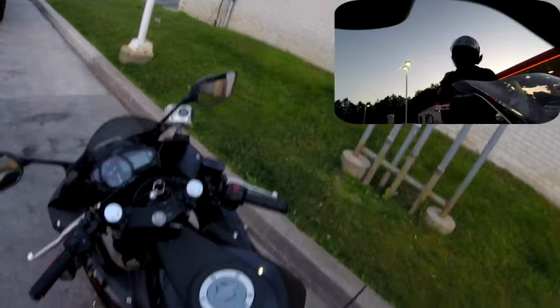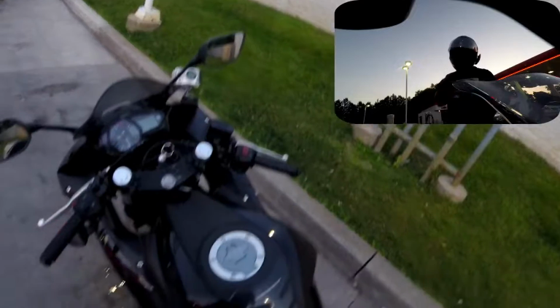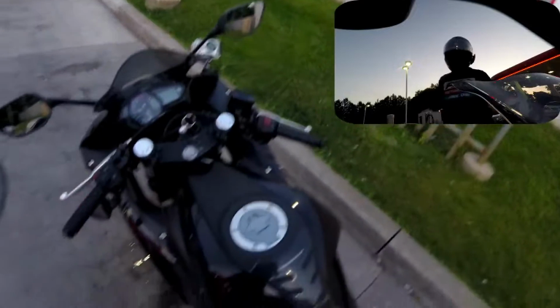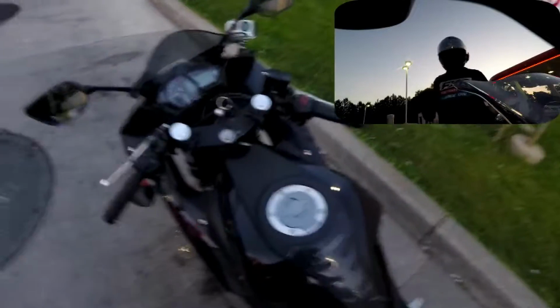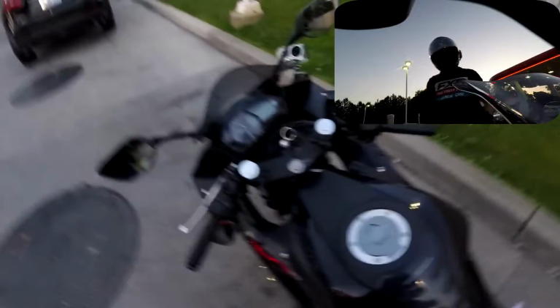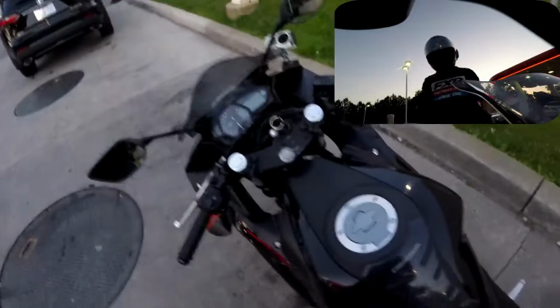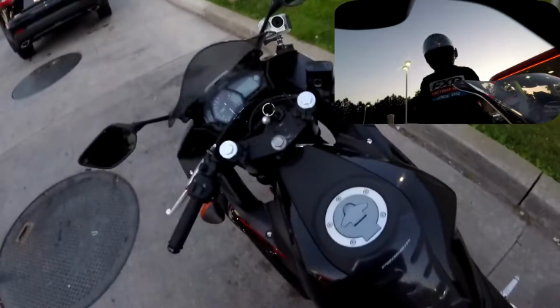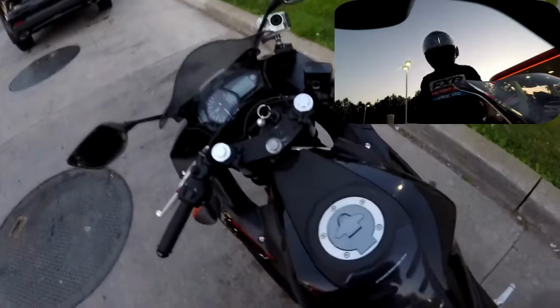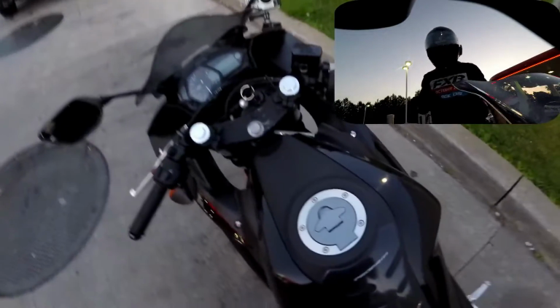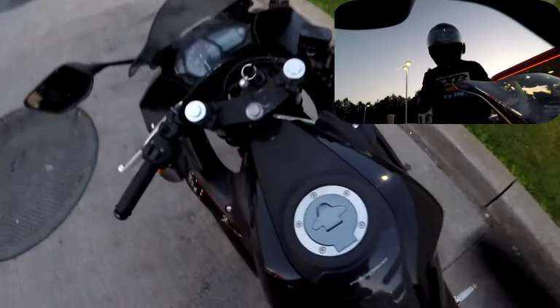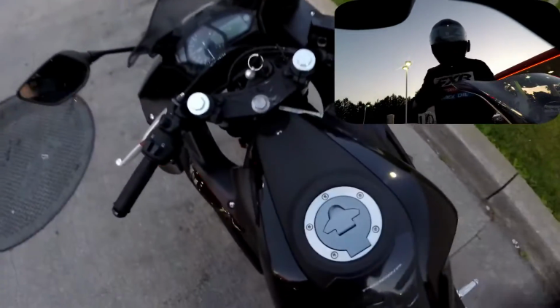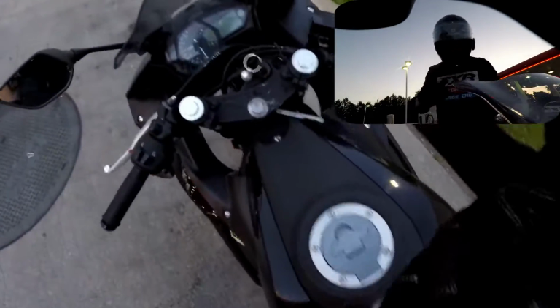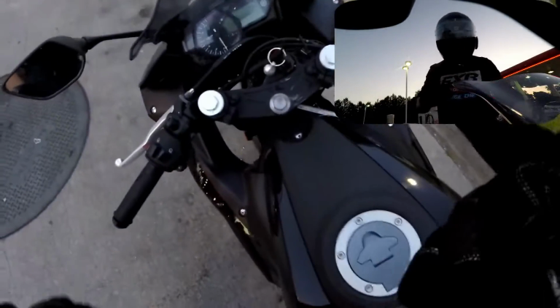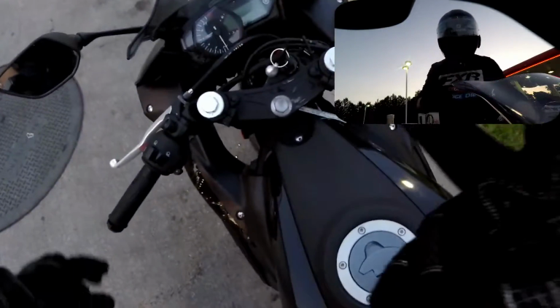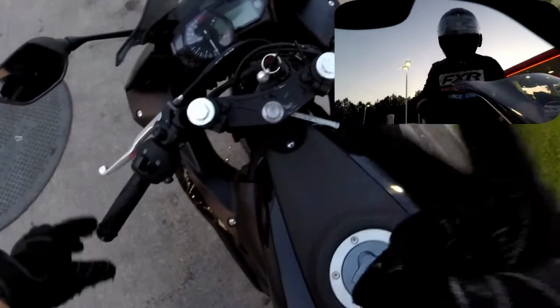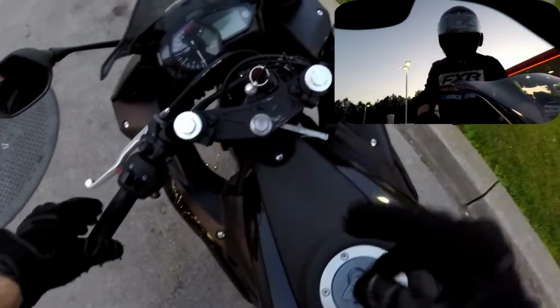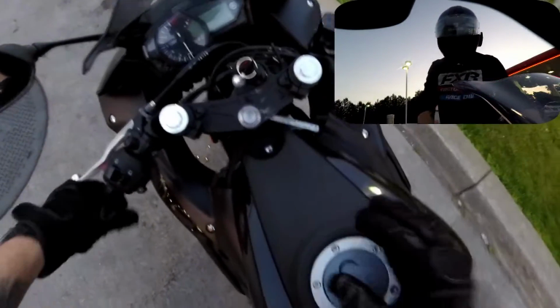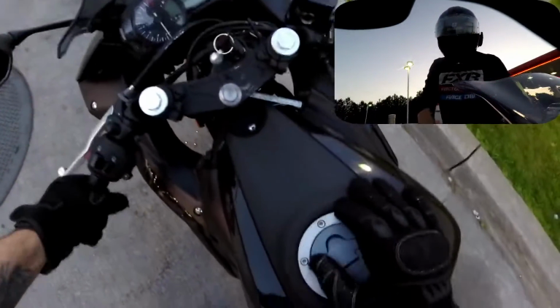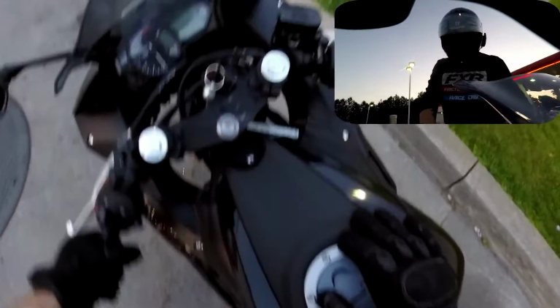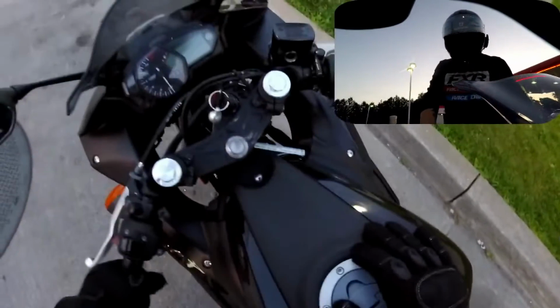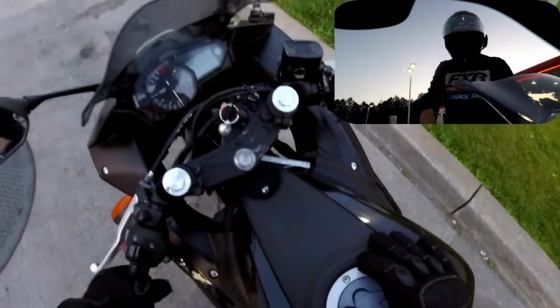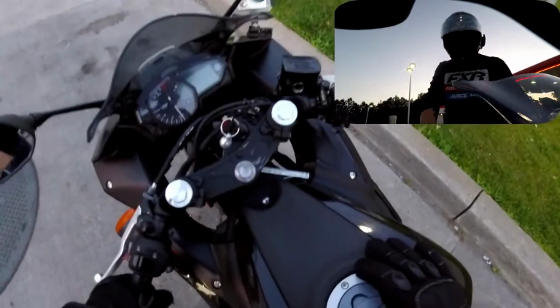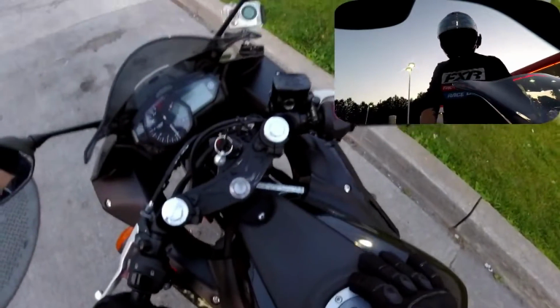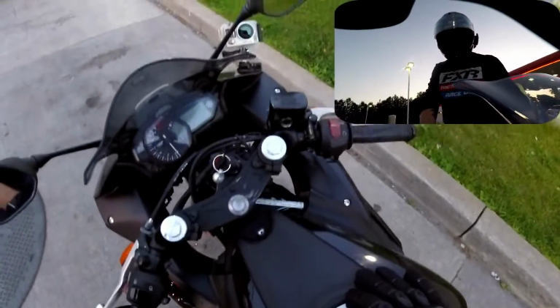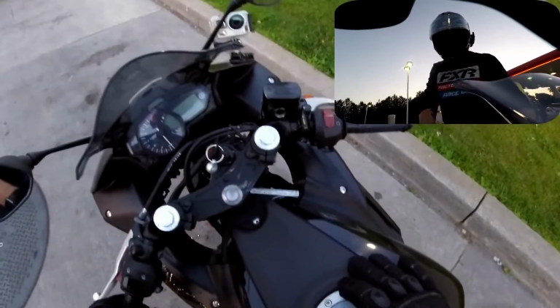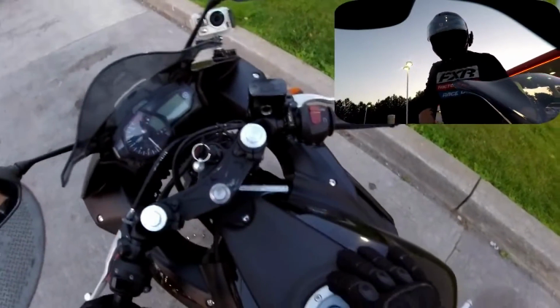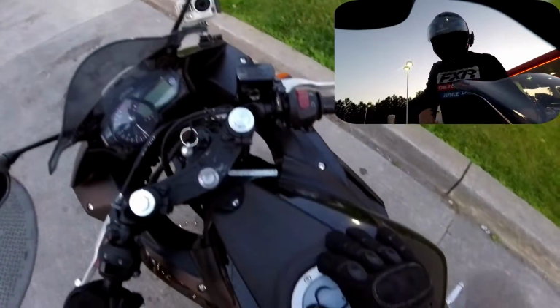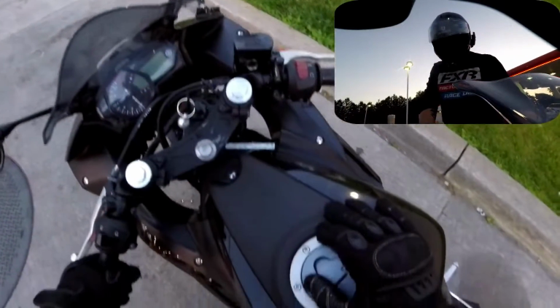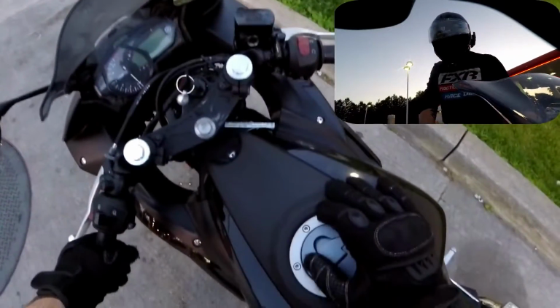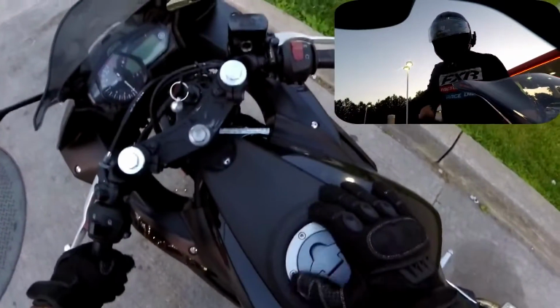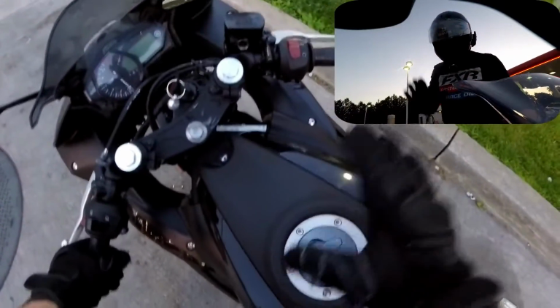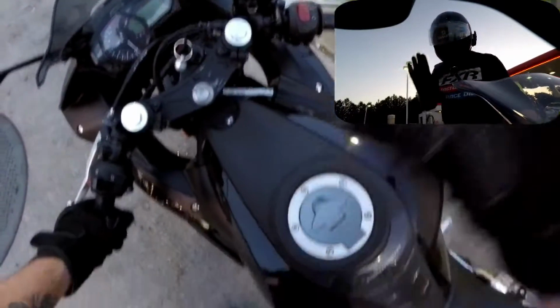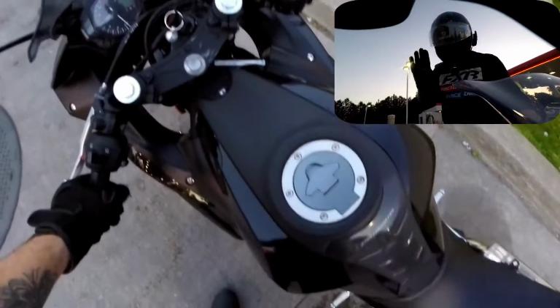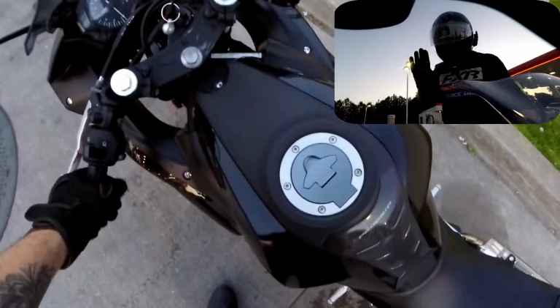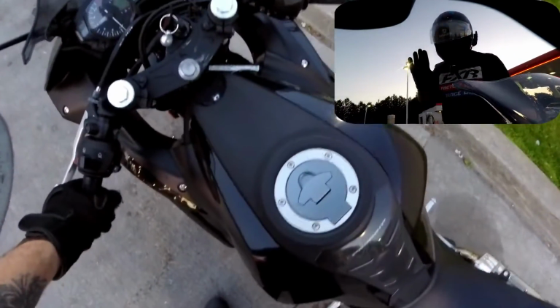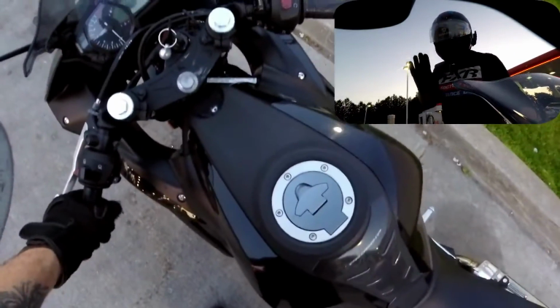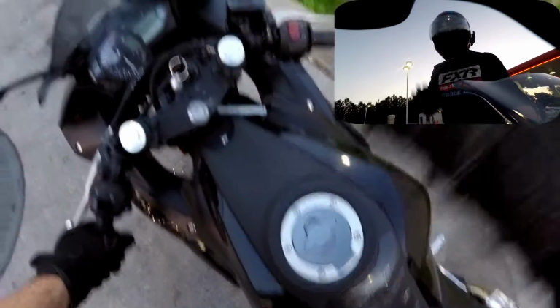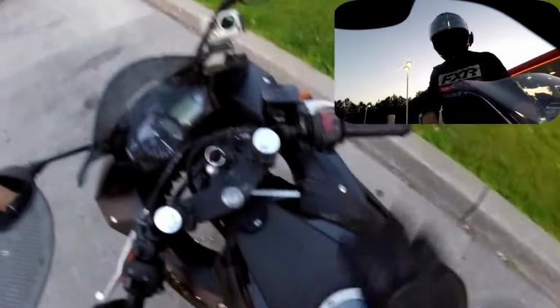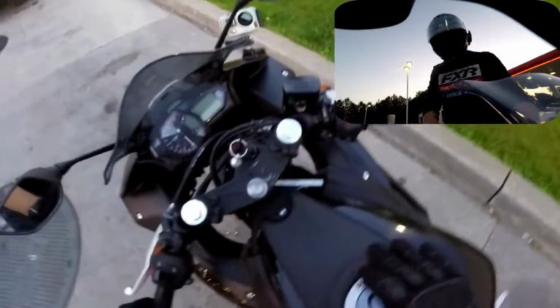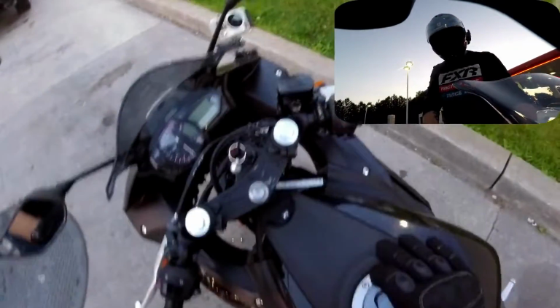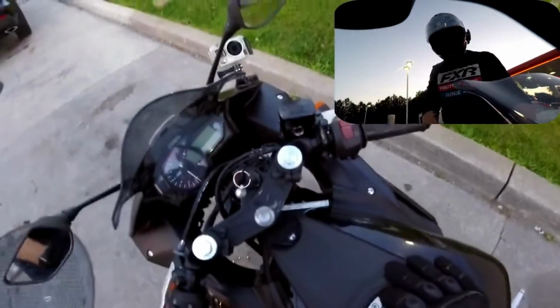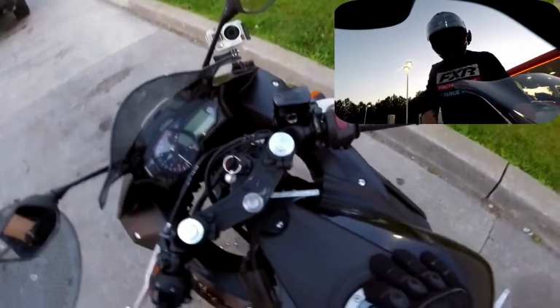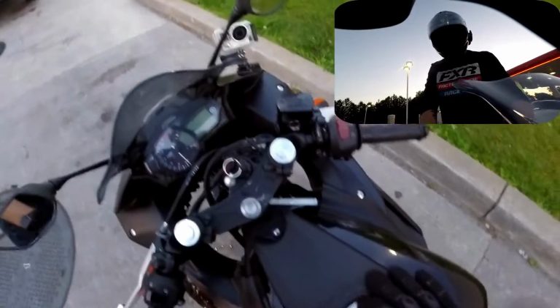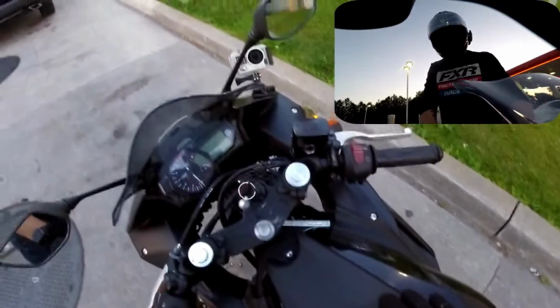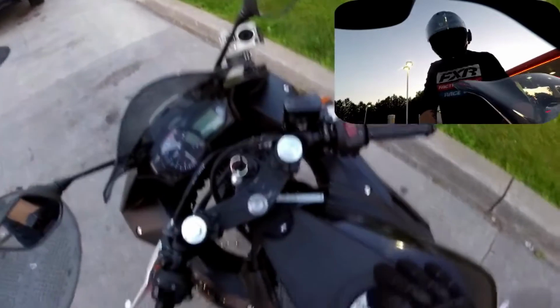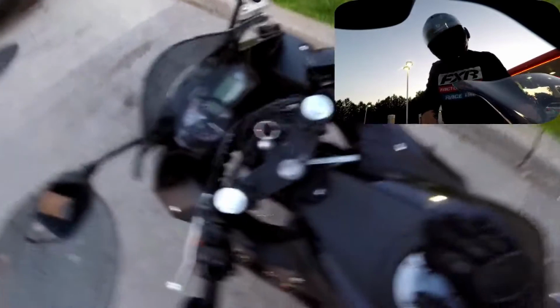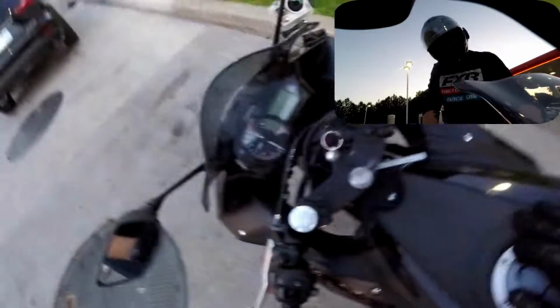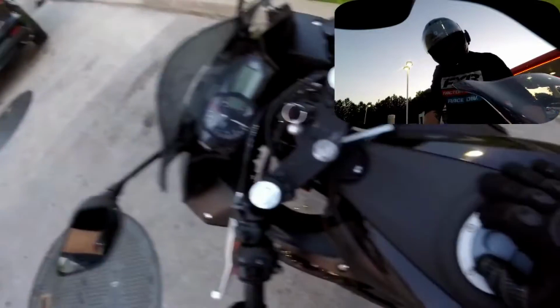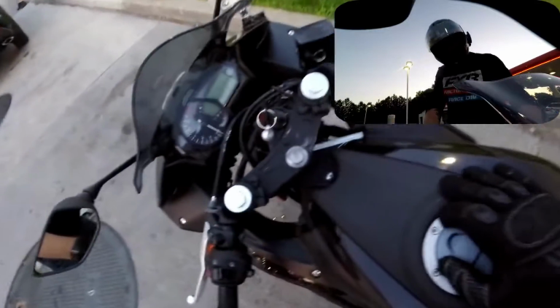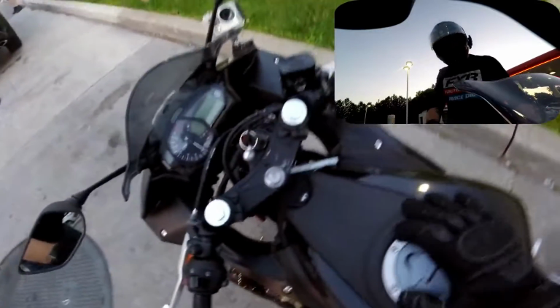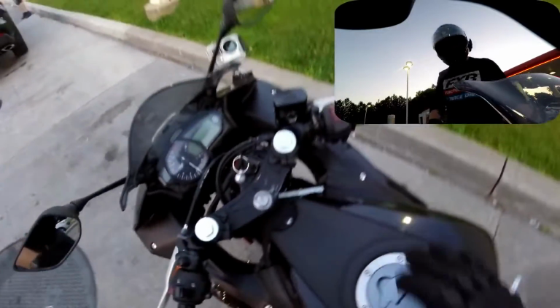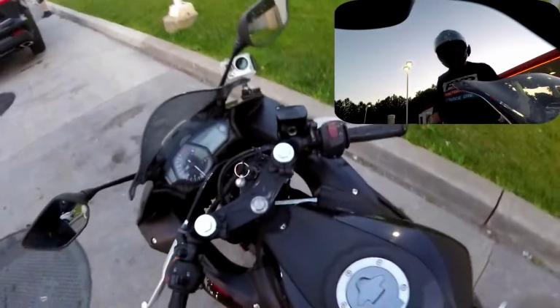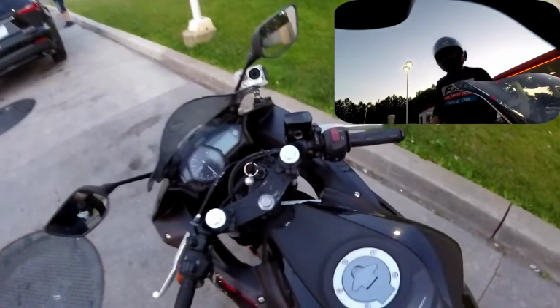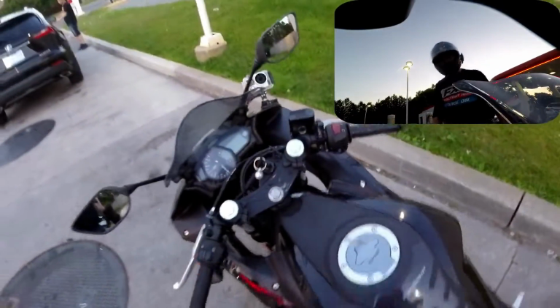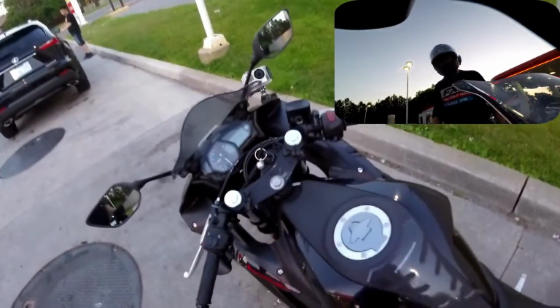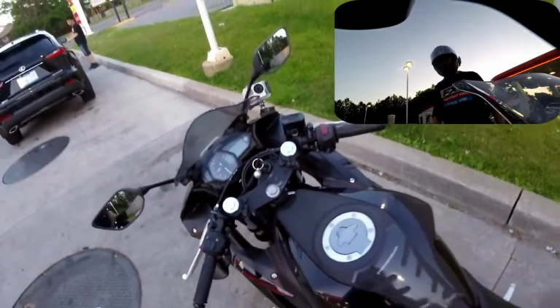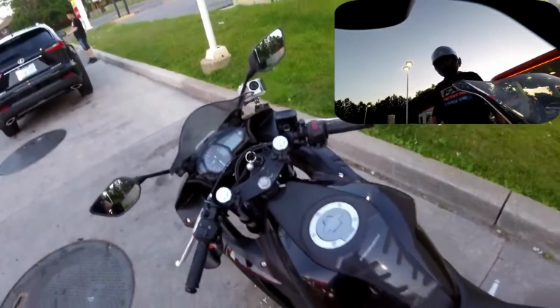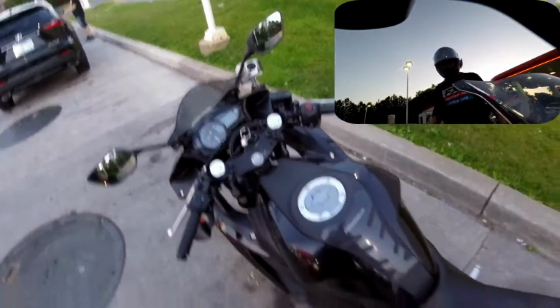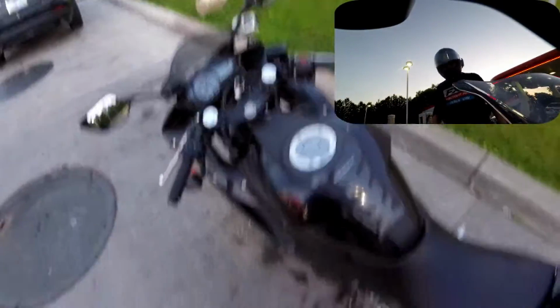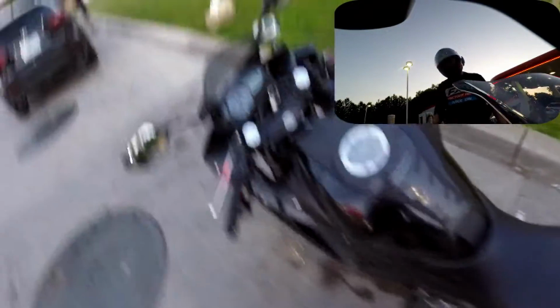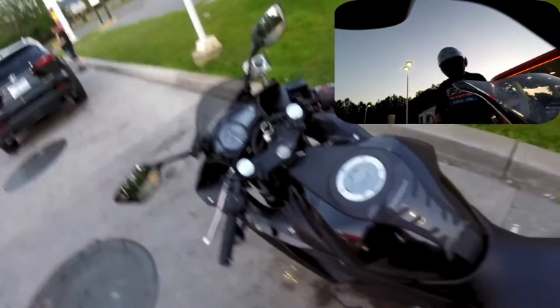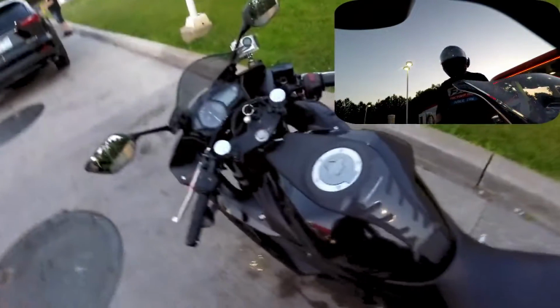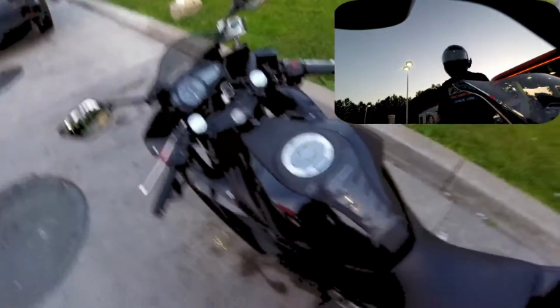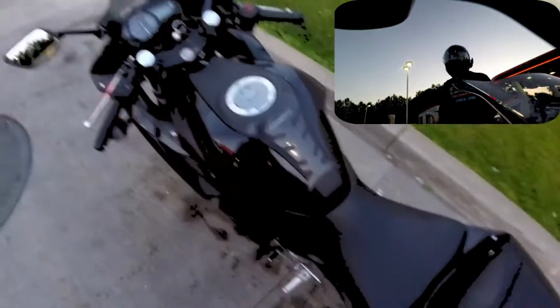Rob here. How's it going all? I'm on my R3. That's what I'm on, actually.